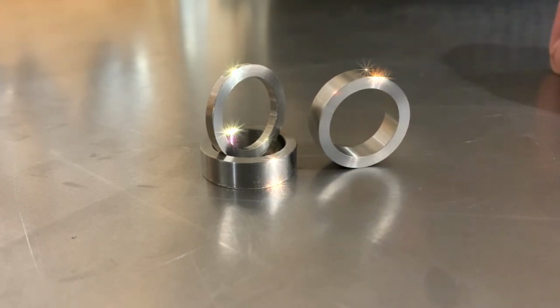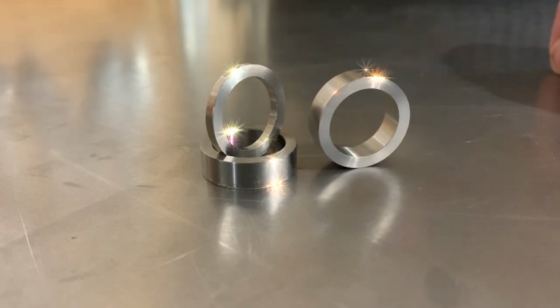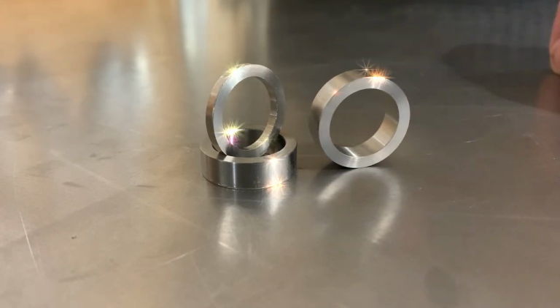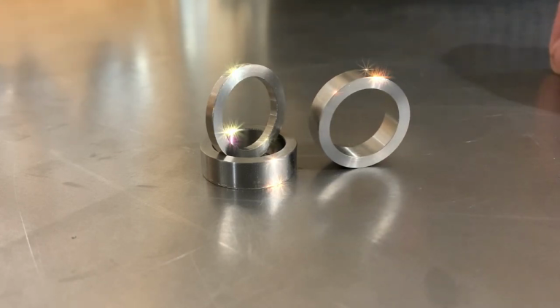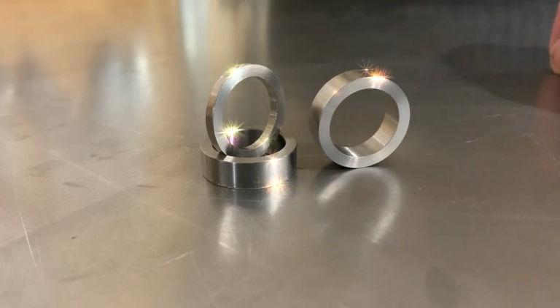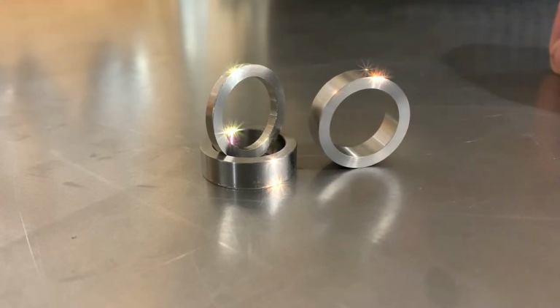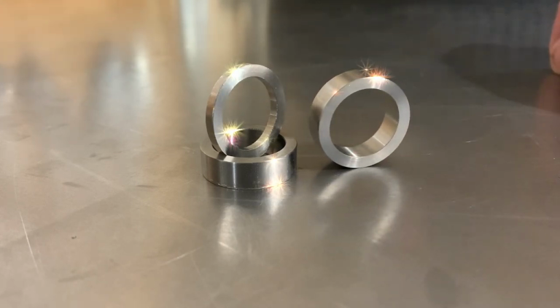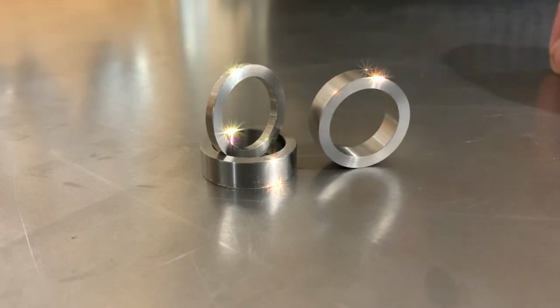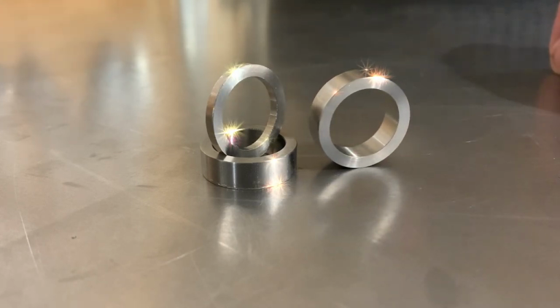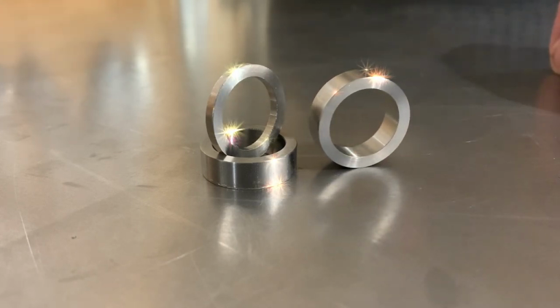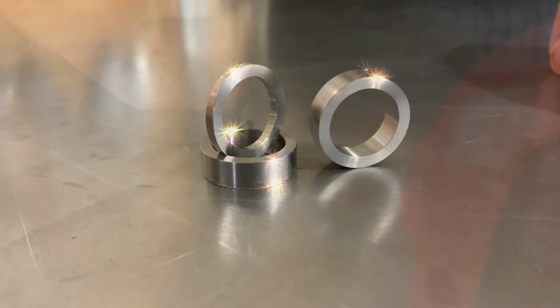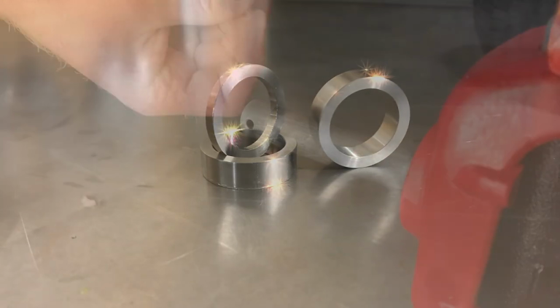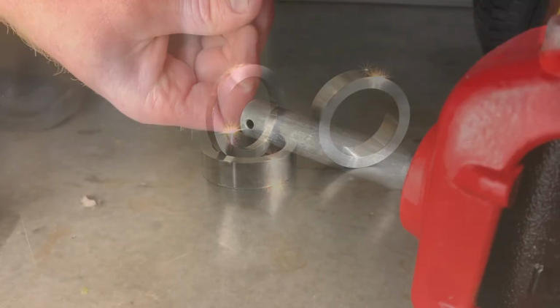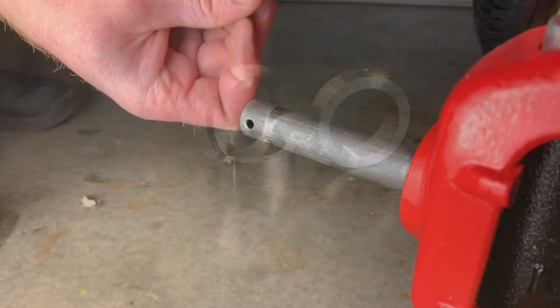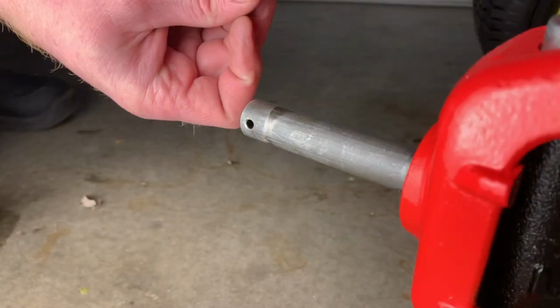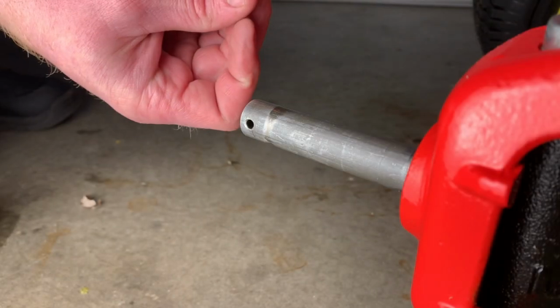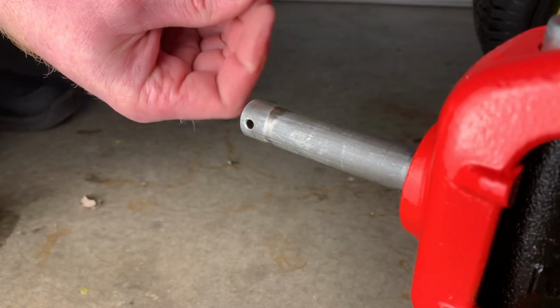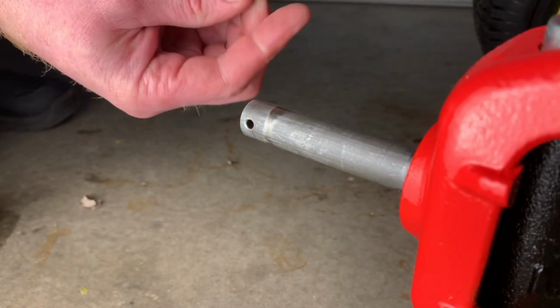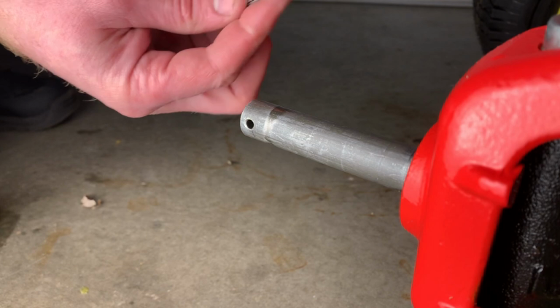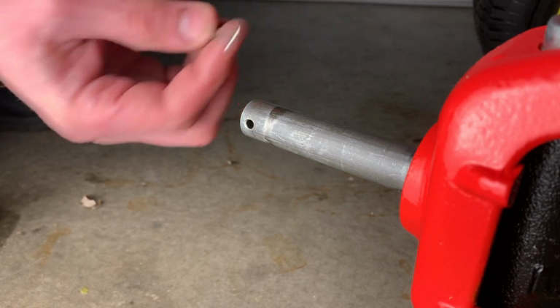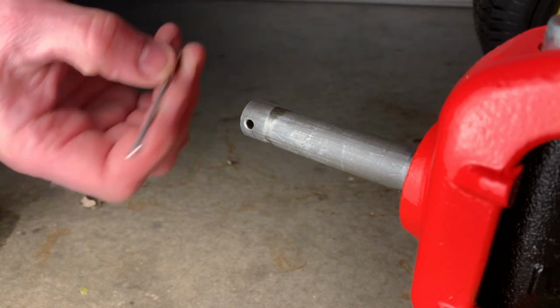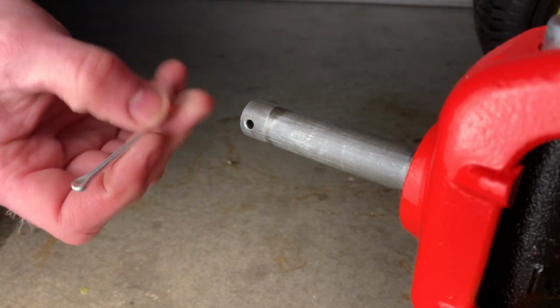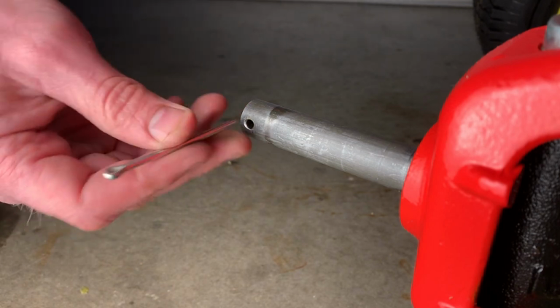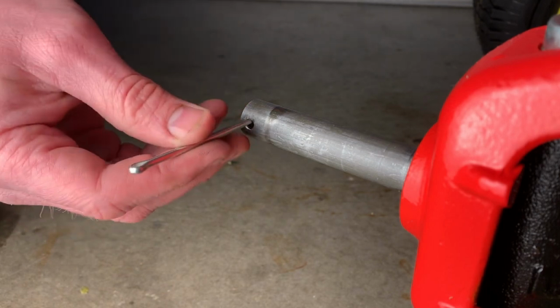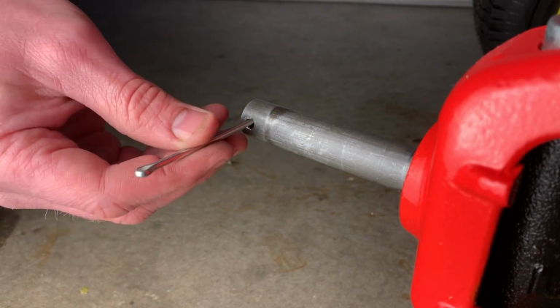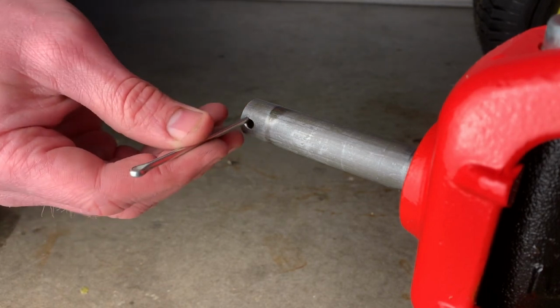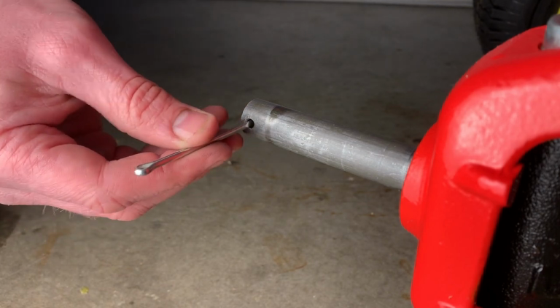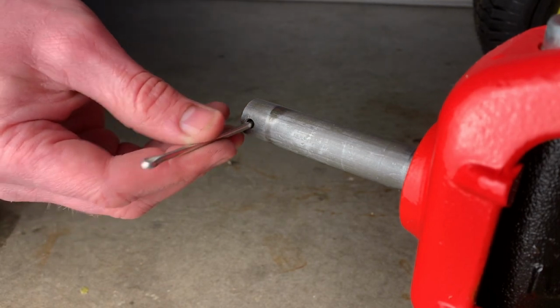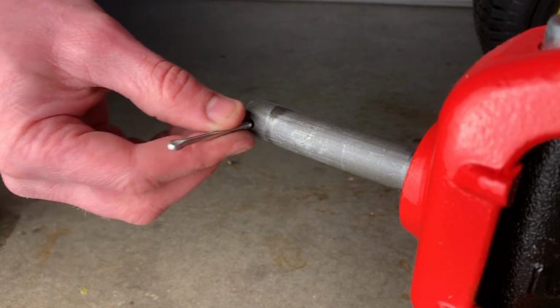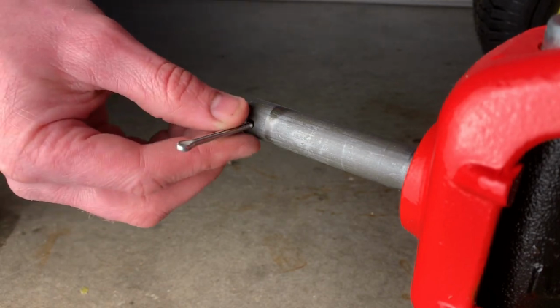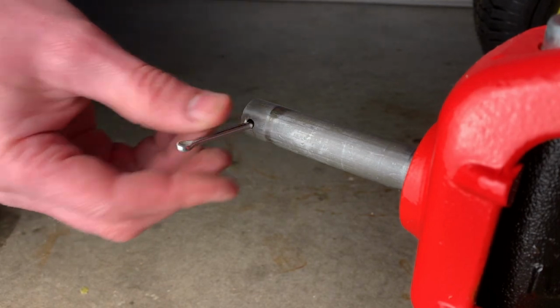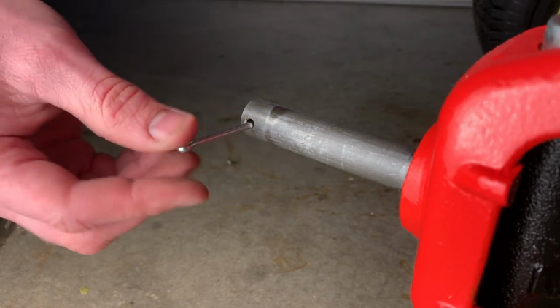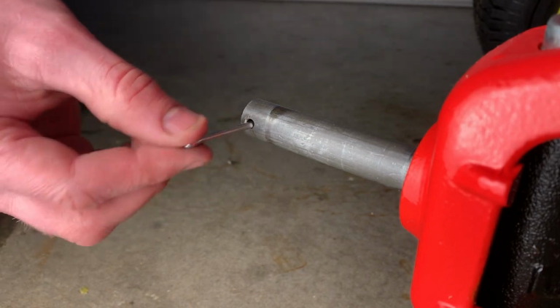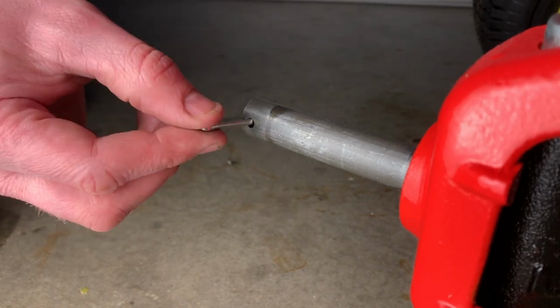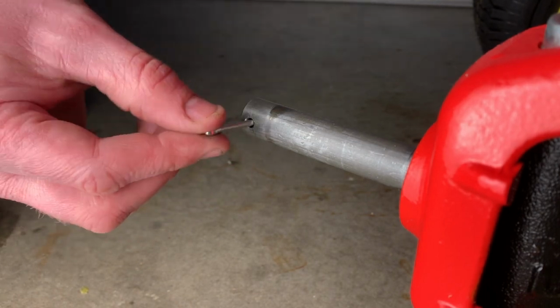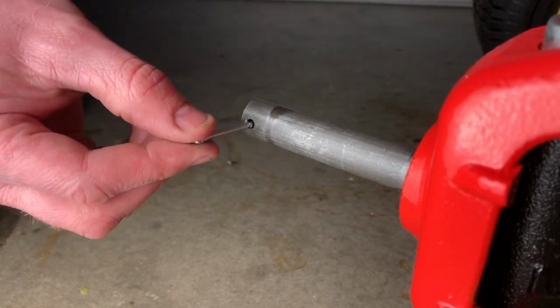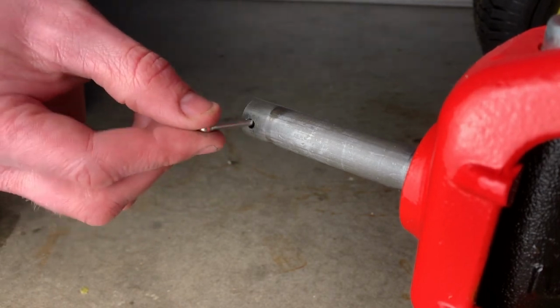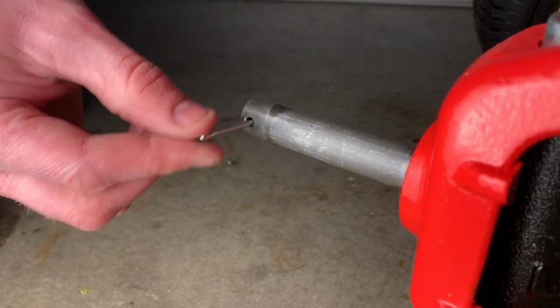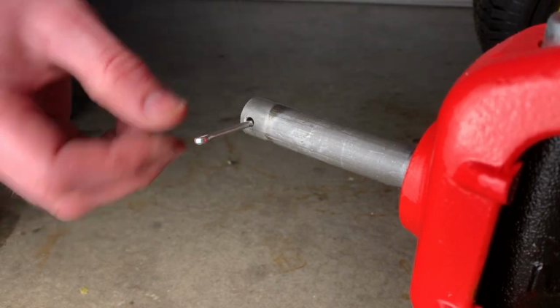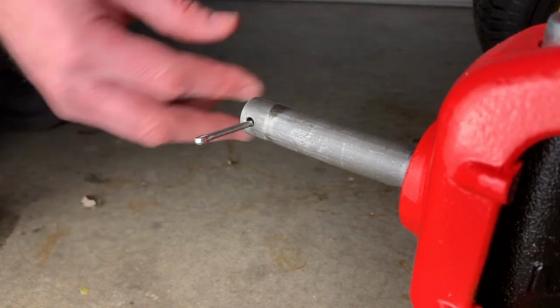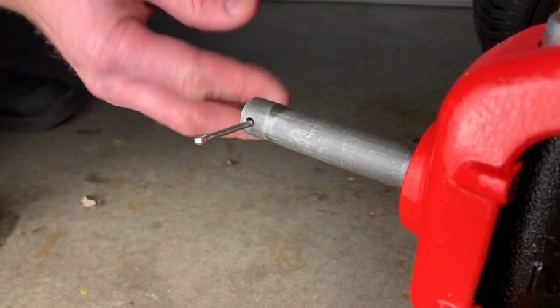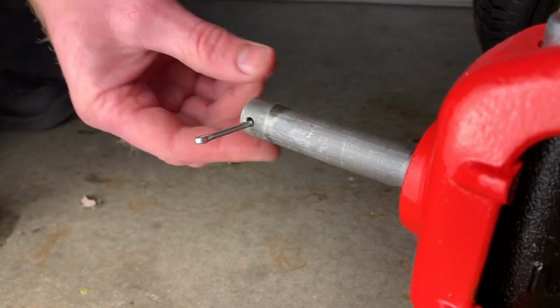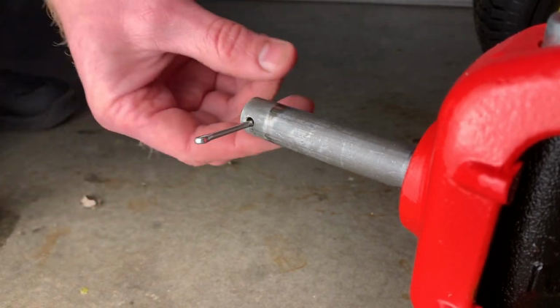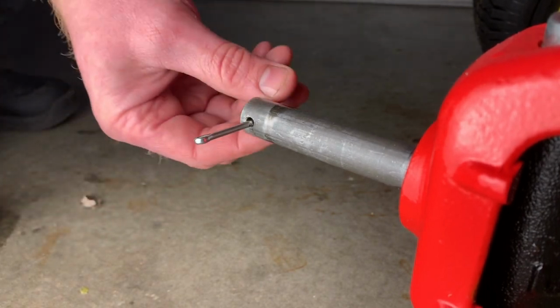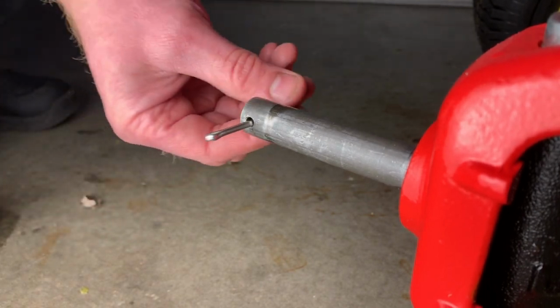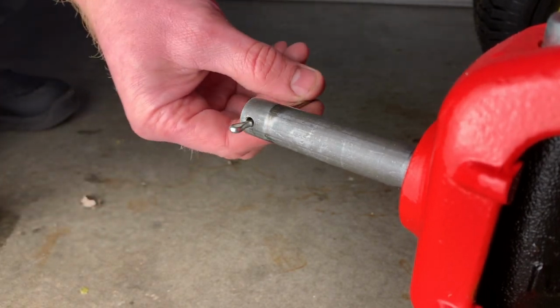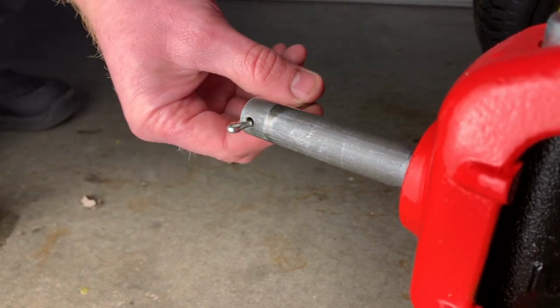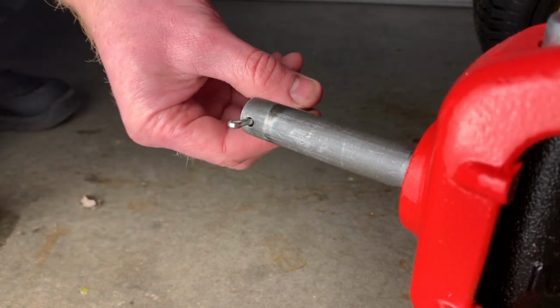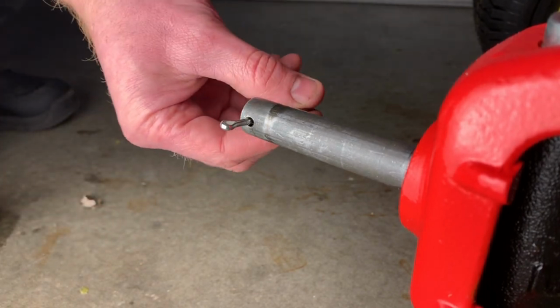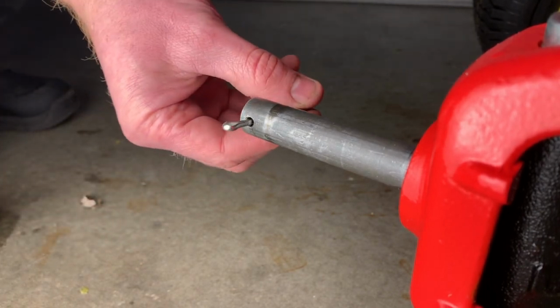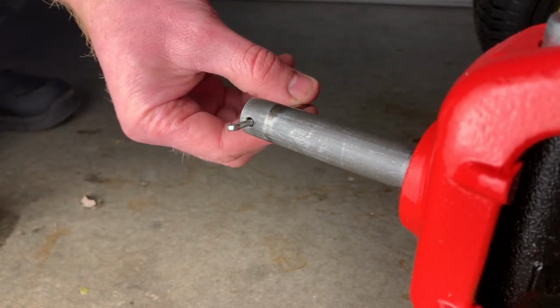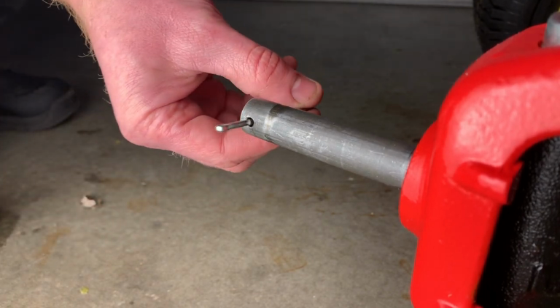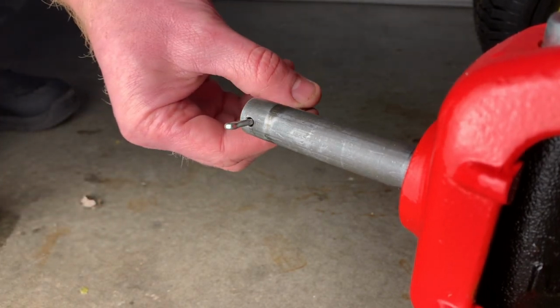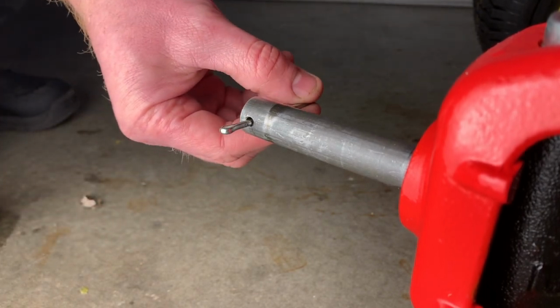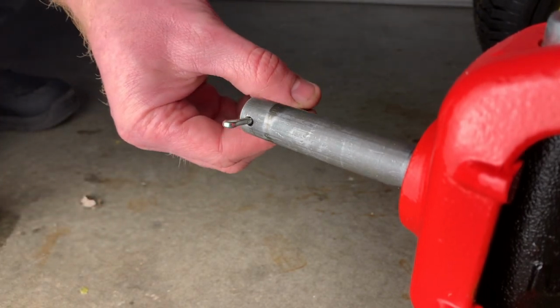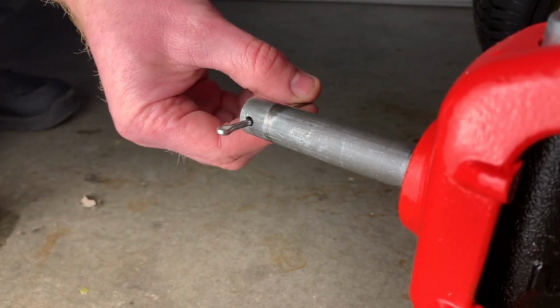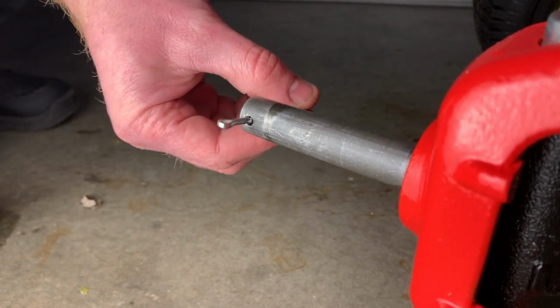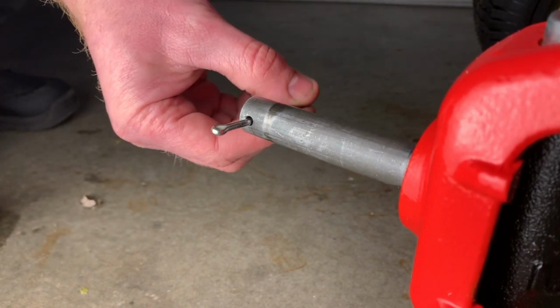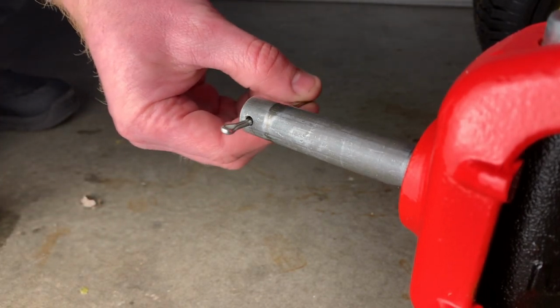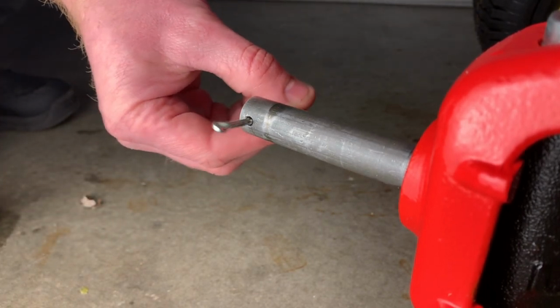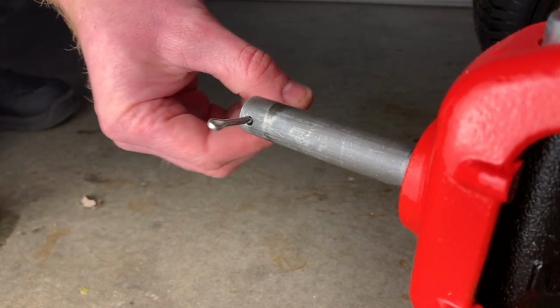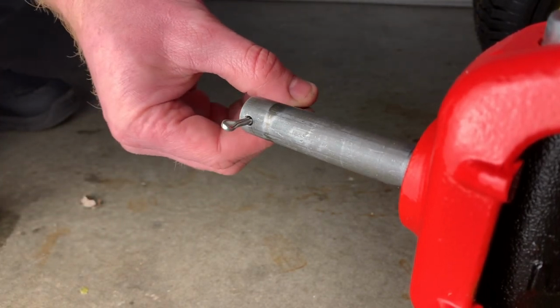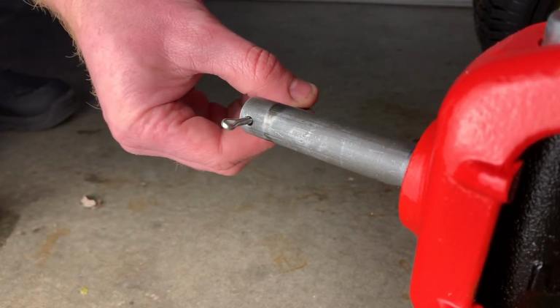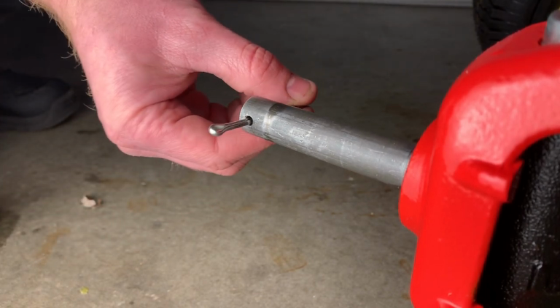Before you mount your new wheels you also want to inspect the axles for excessive wear, otherwise you're not going to gain much by switching to bearings.